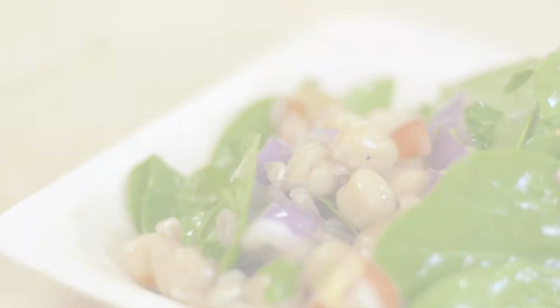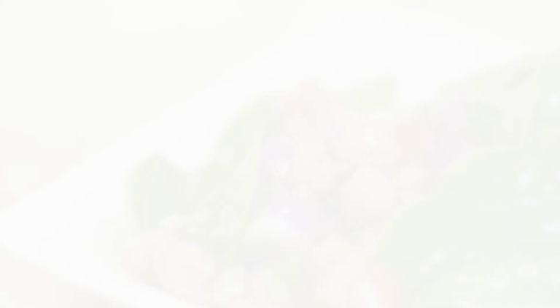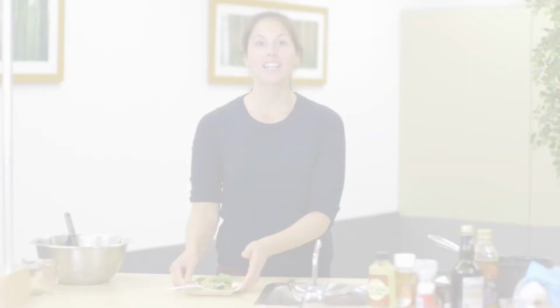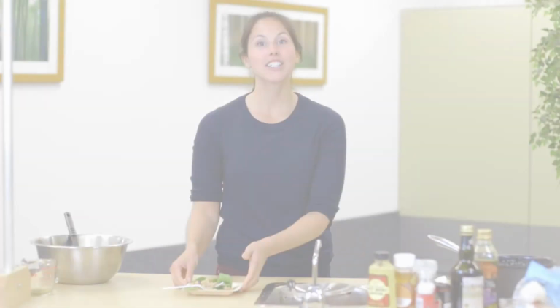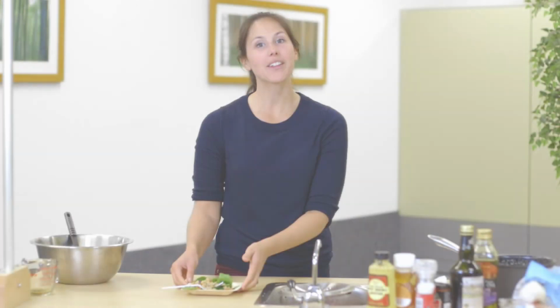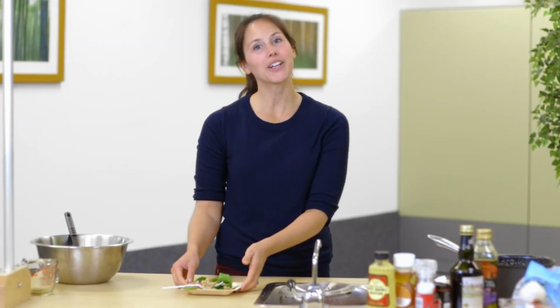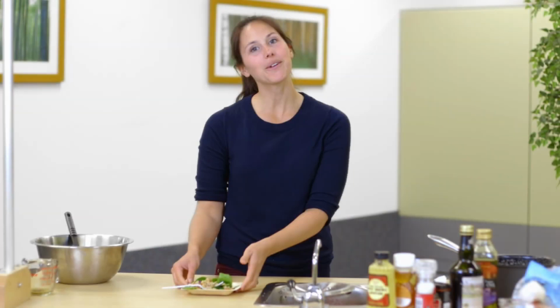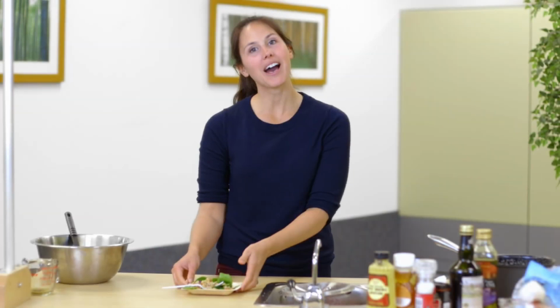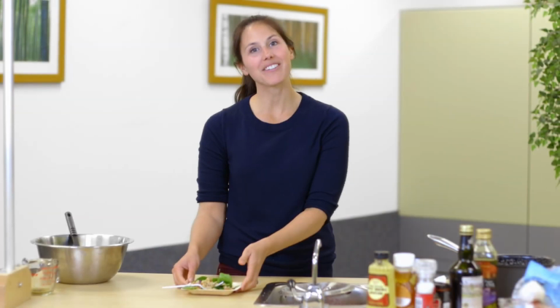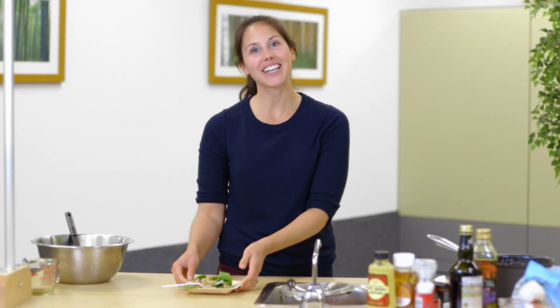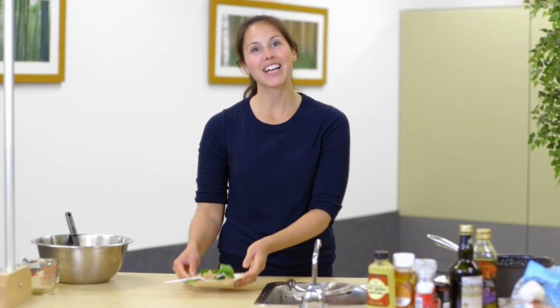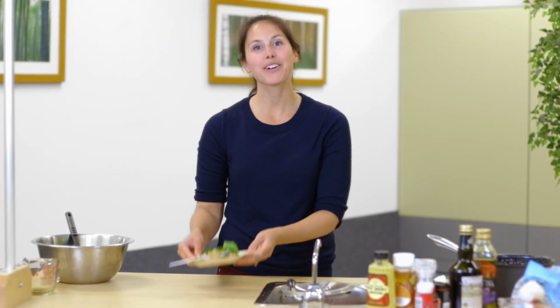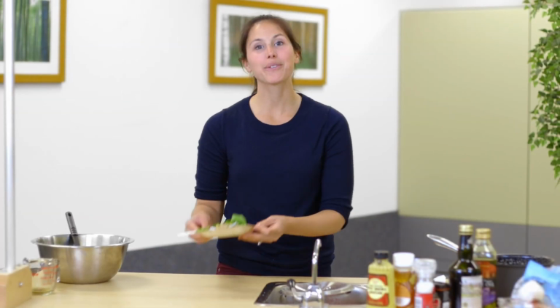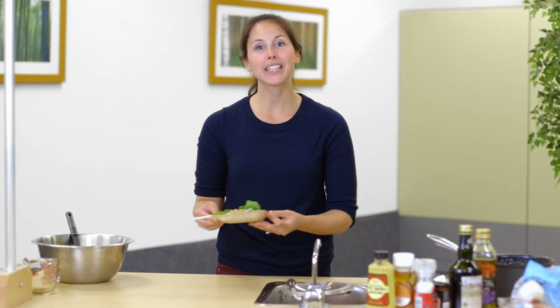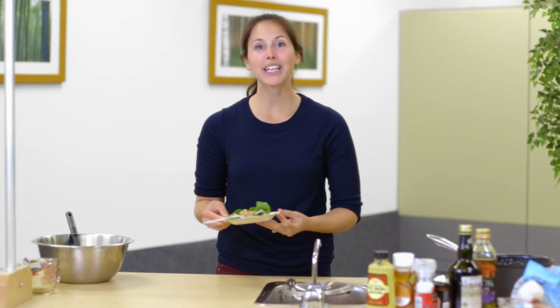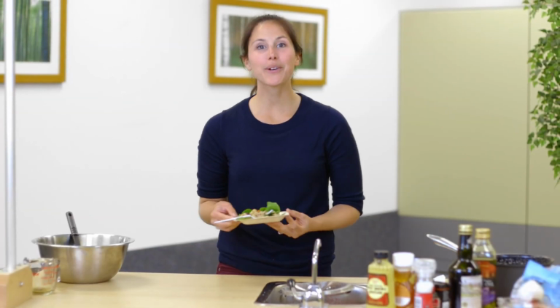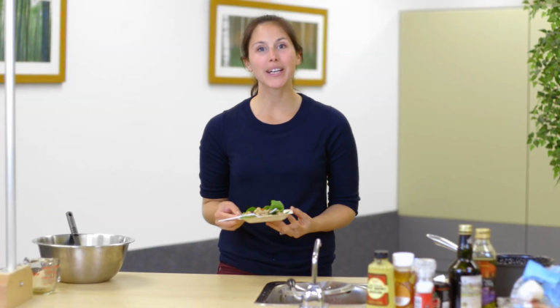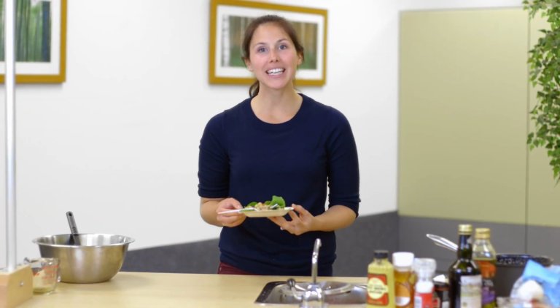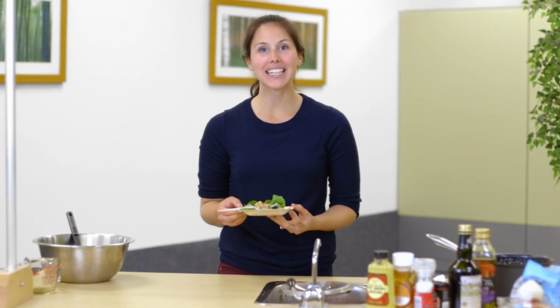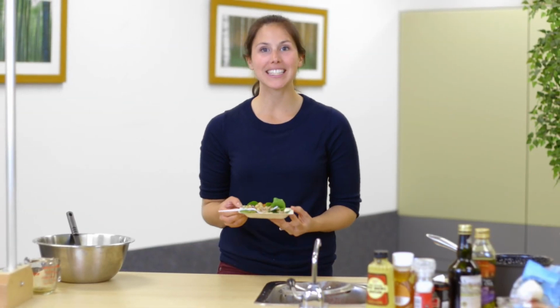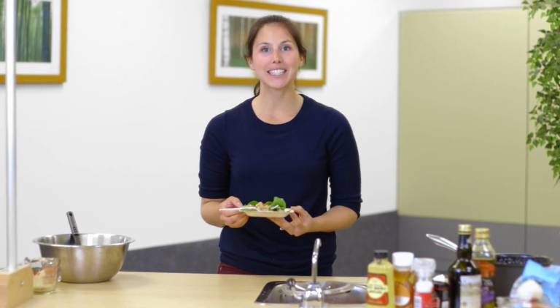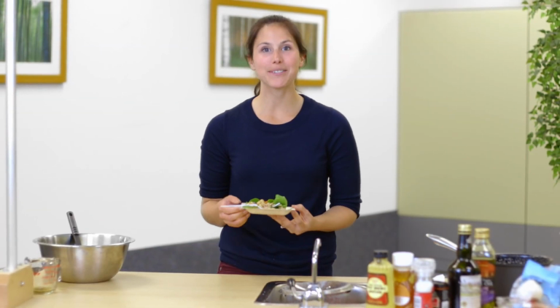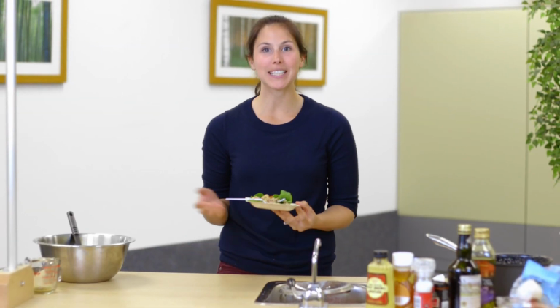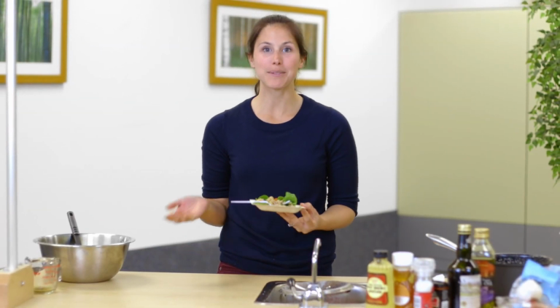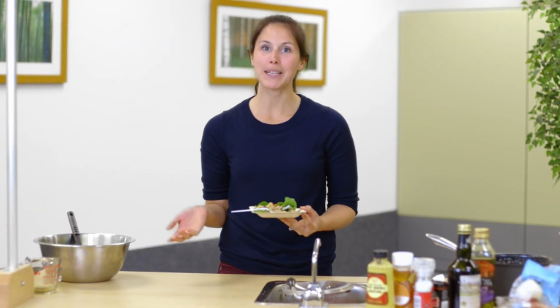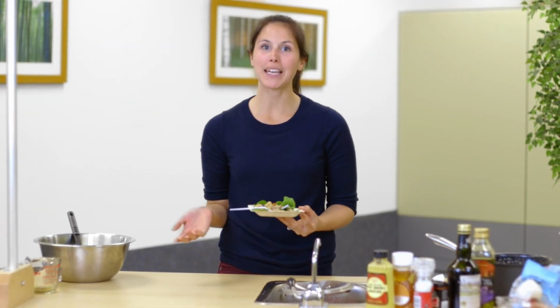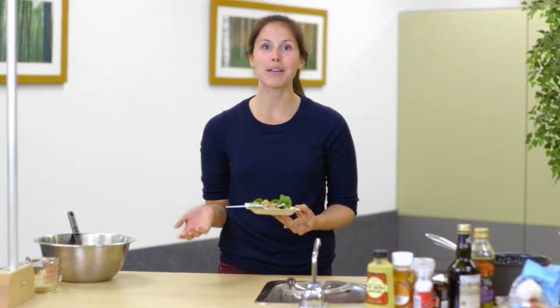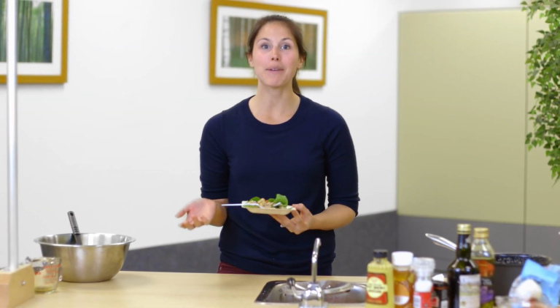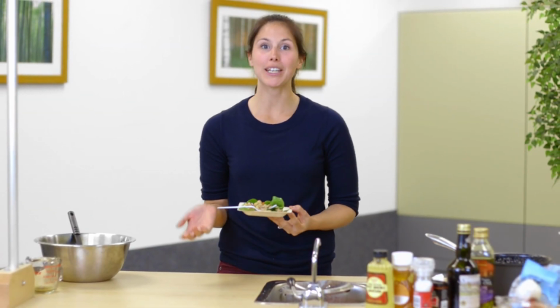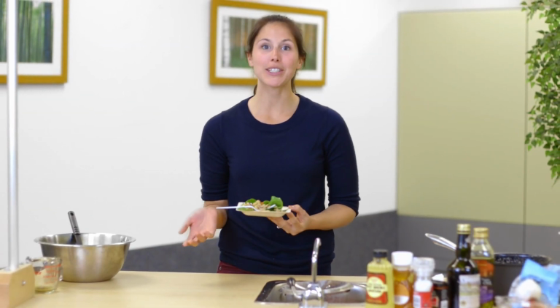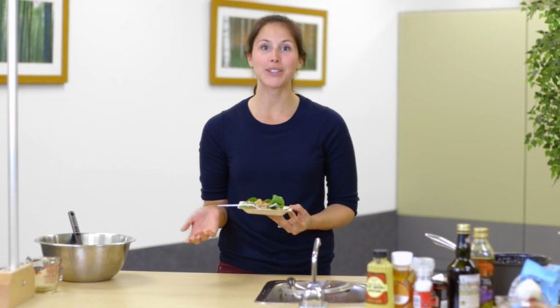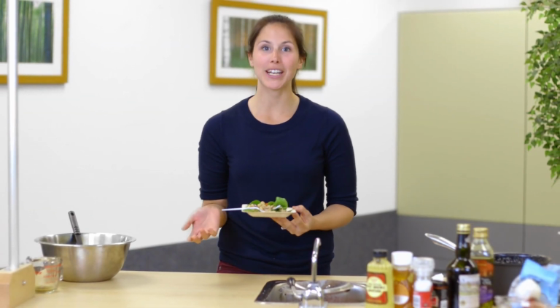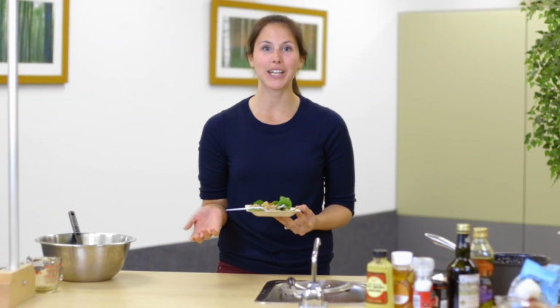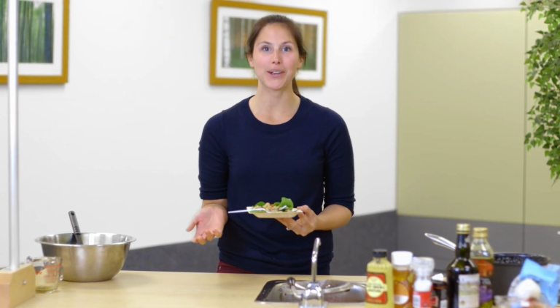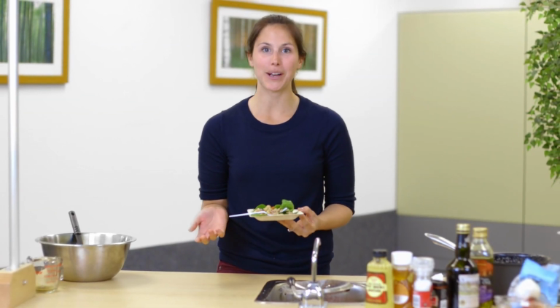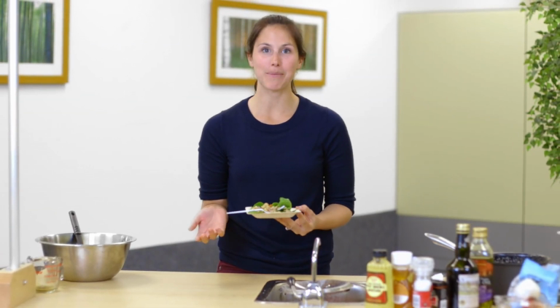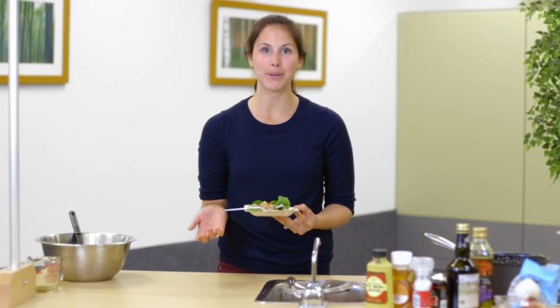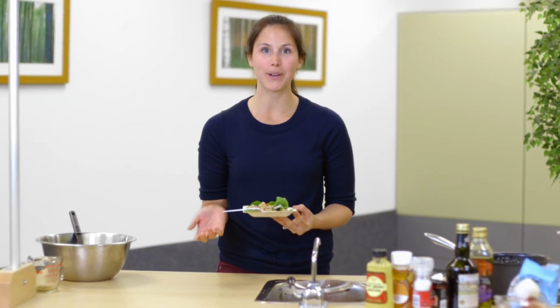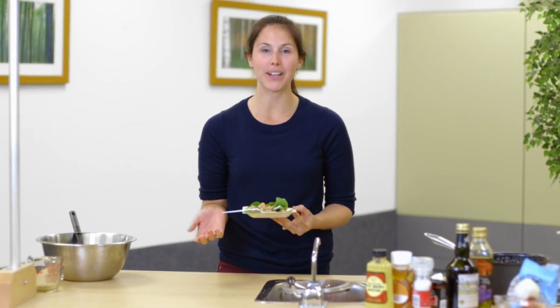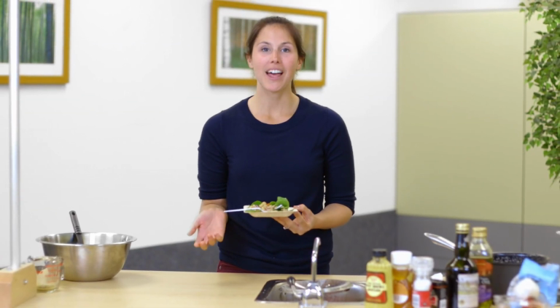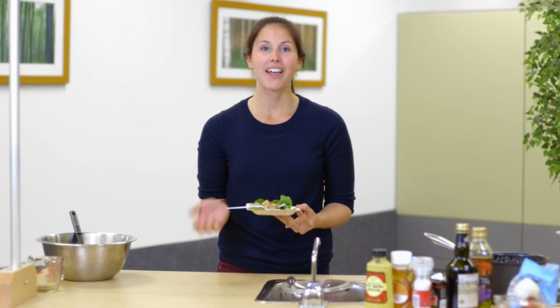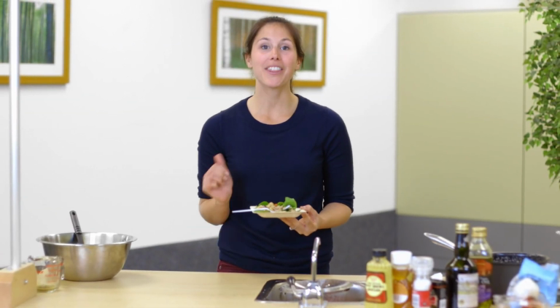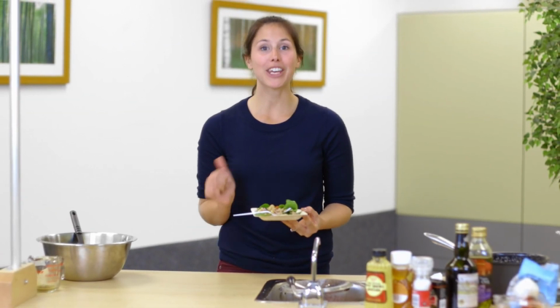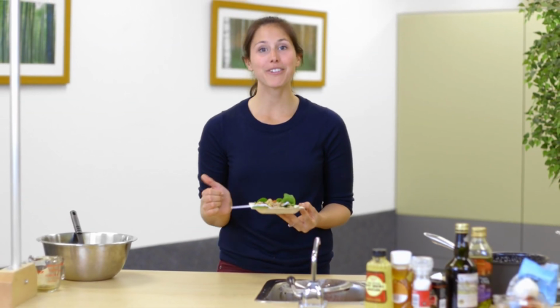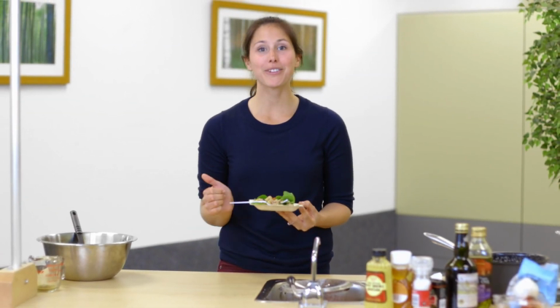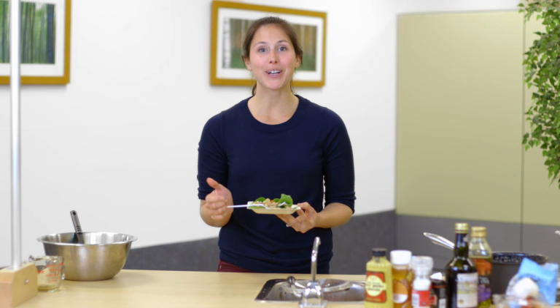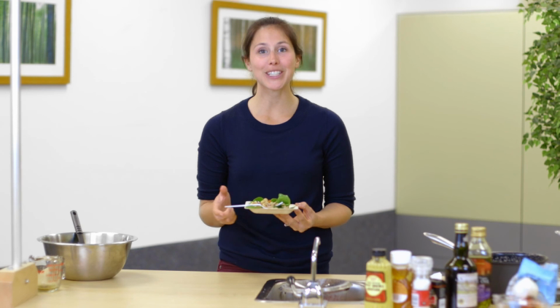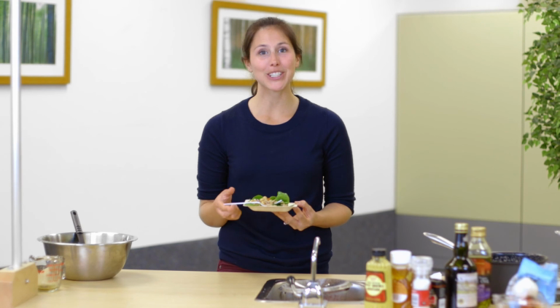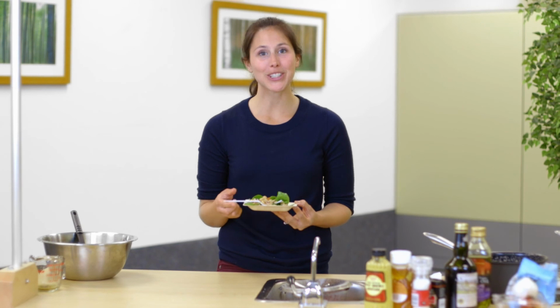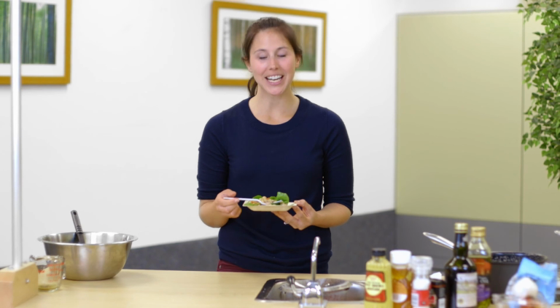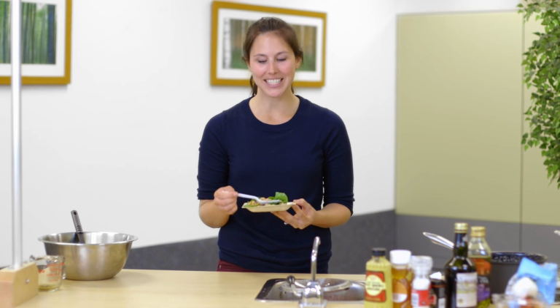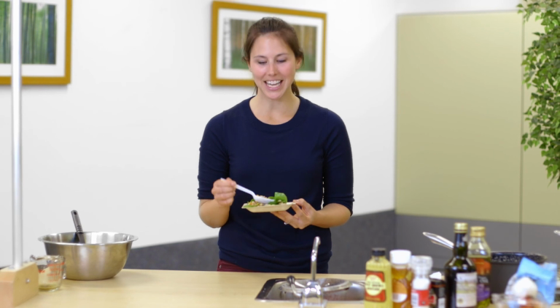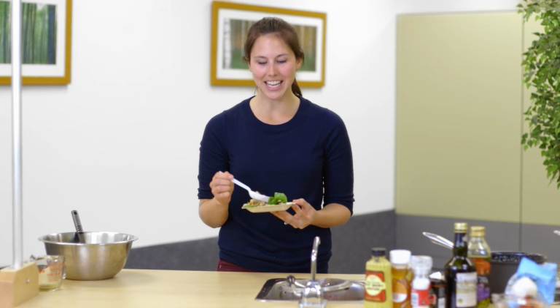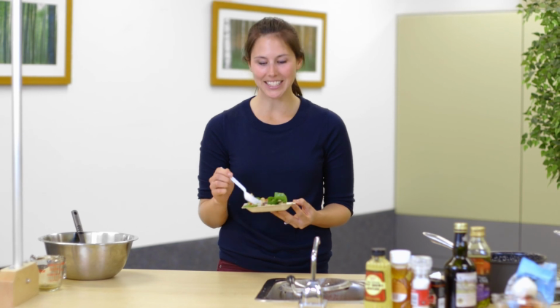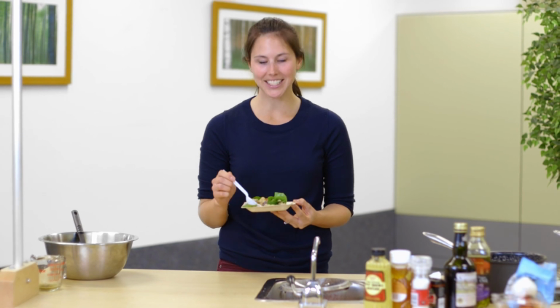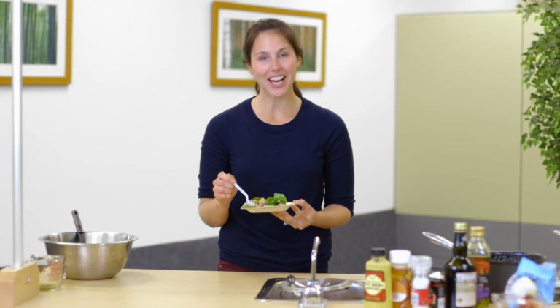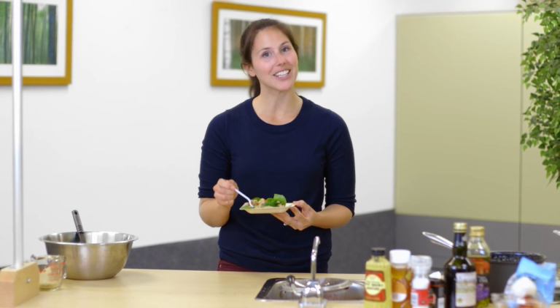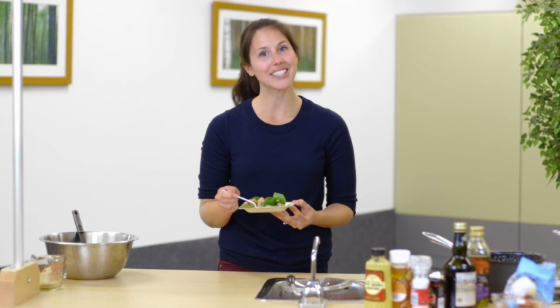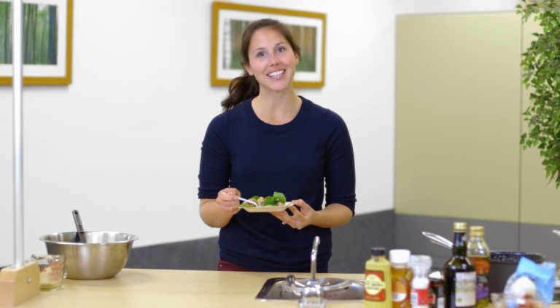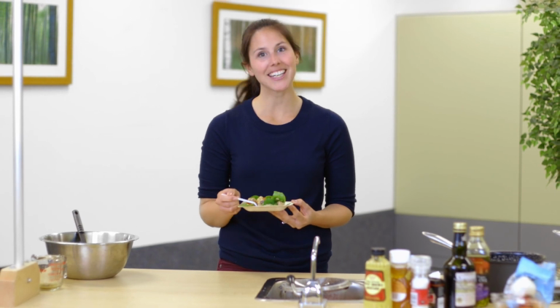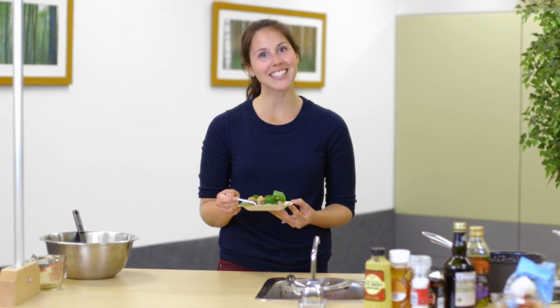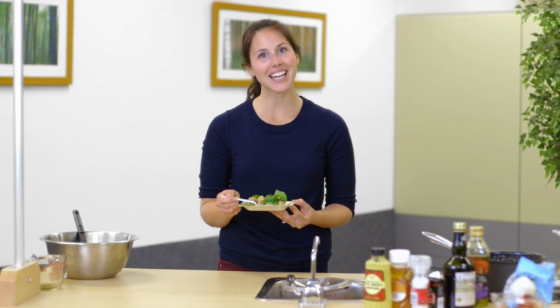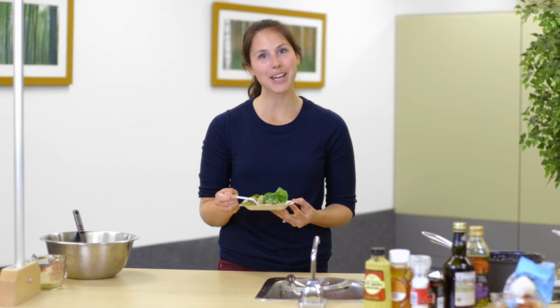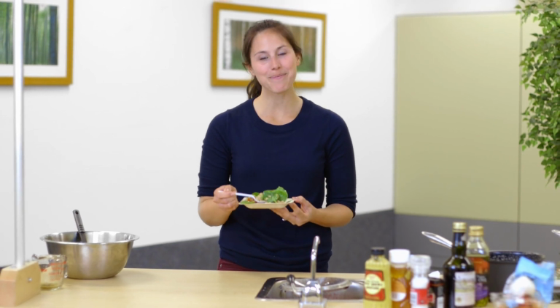So there you have it — a really quick, easy Mediterranean grain bowl recipe. Thank you for watching Triton Dines, I'll see you next time.